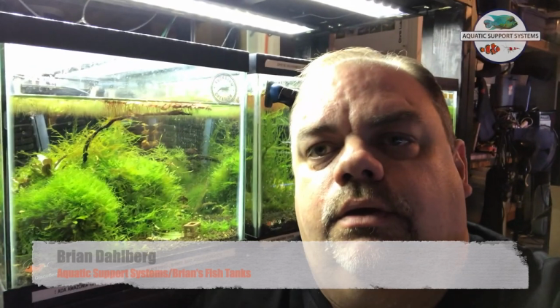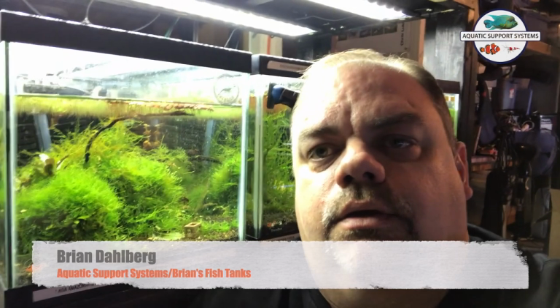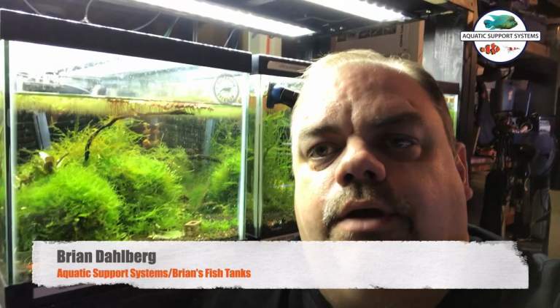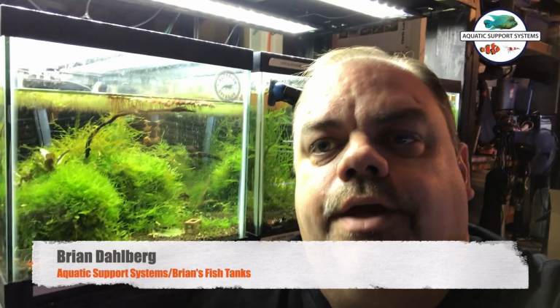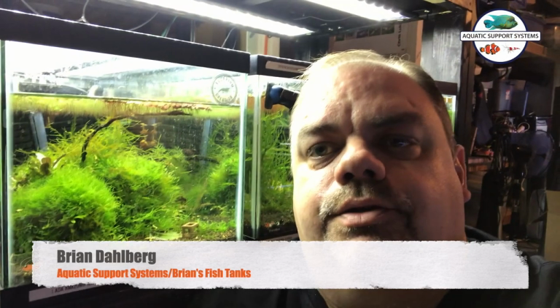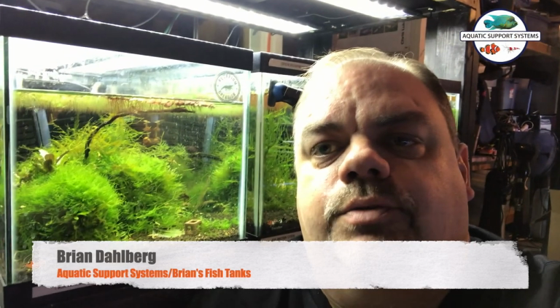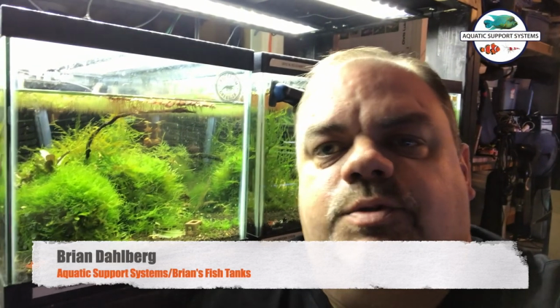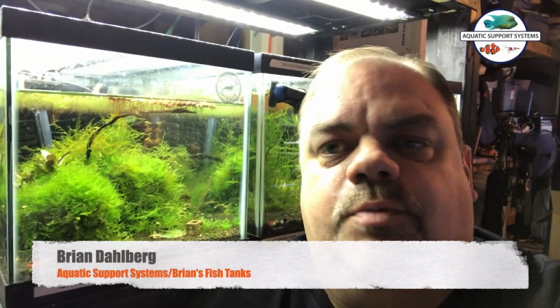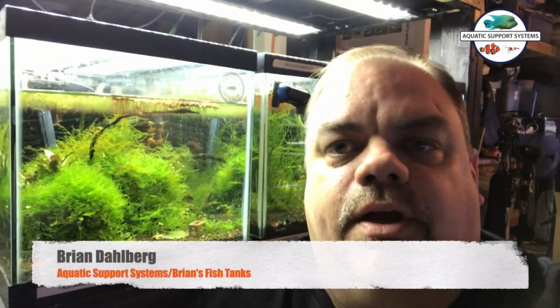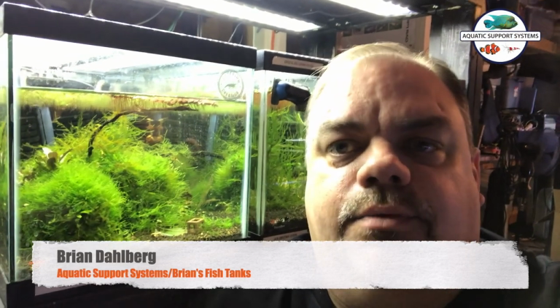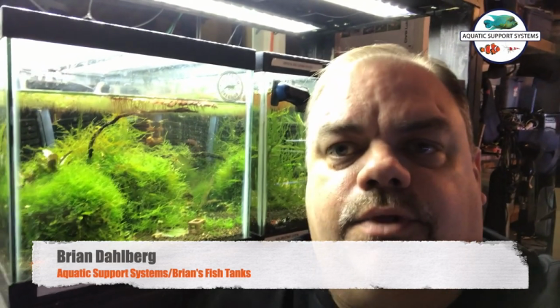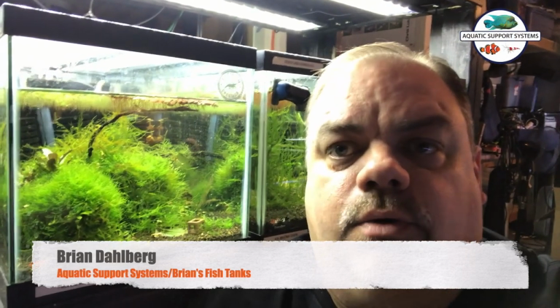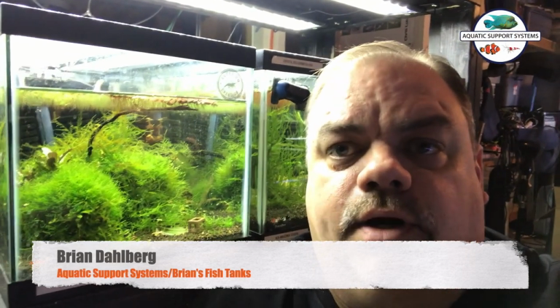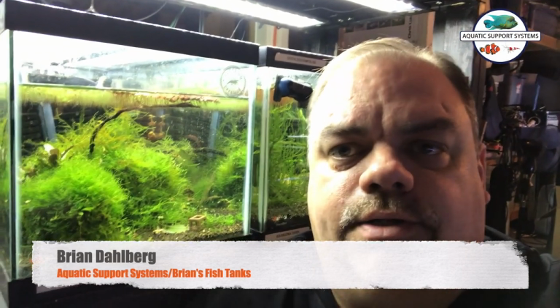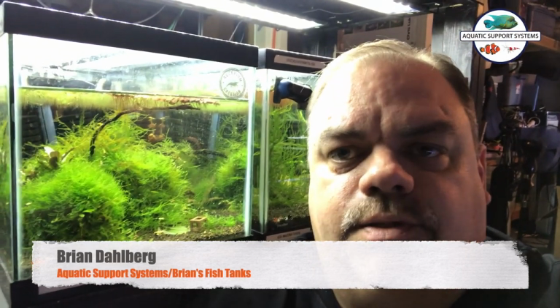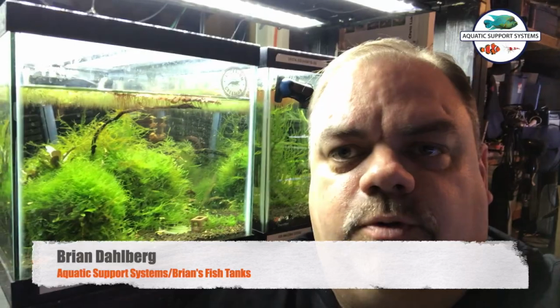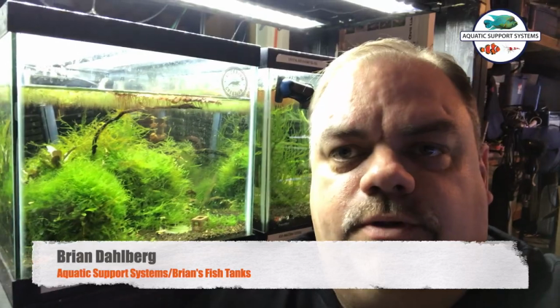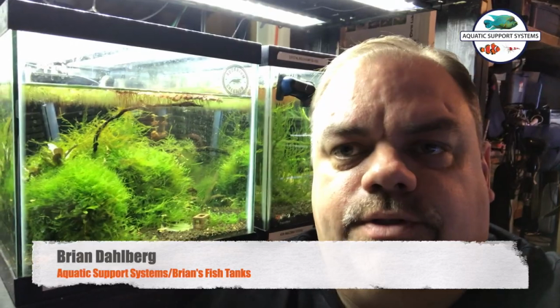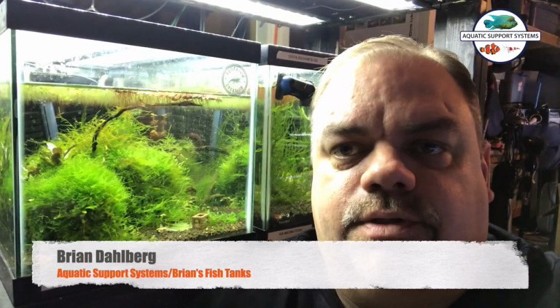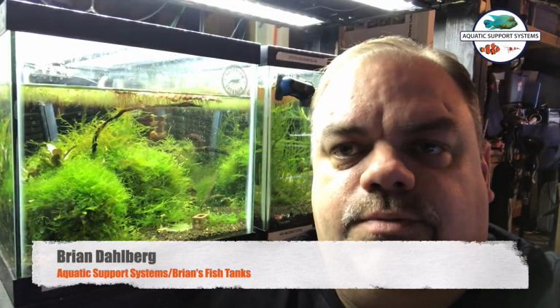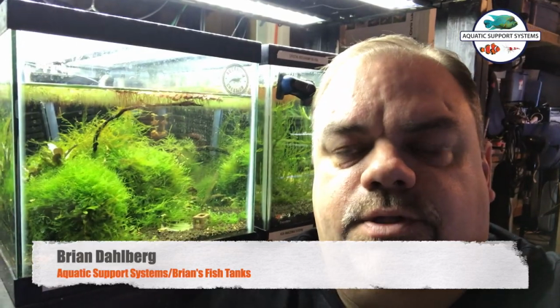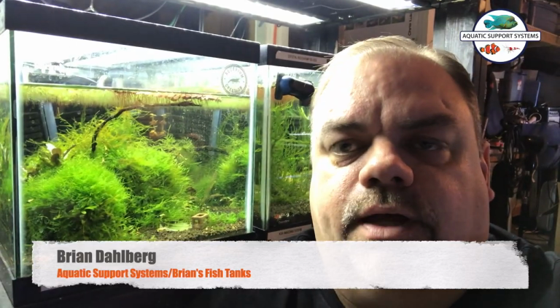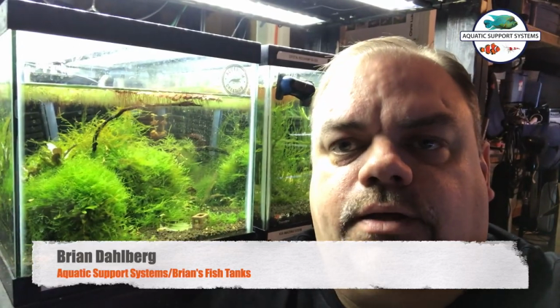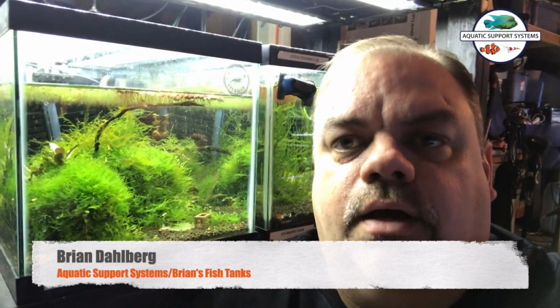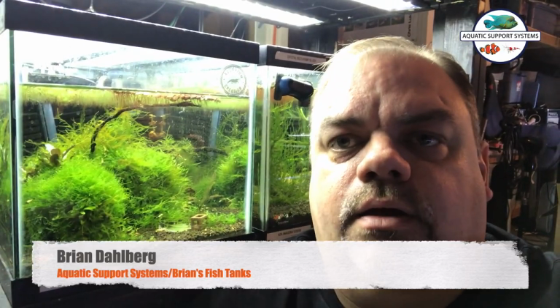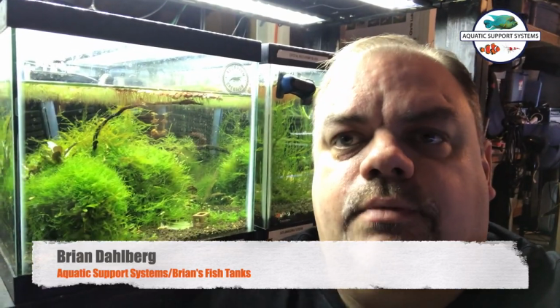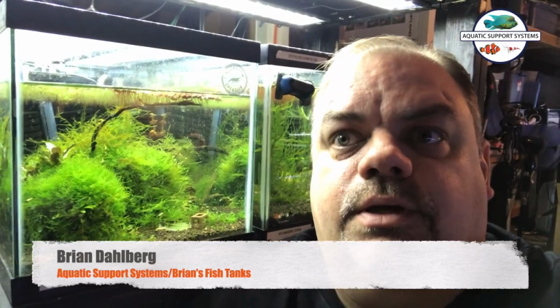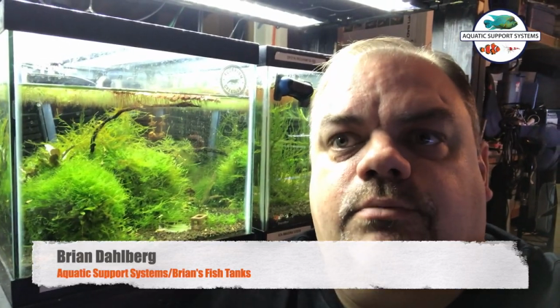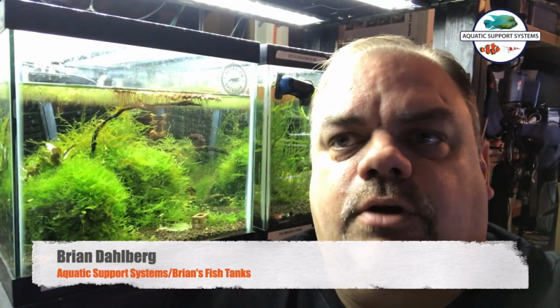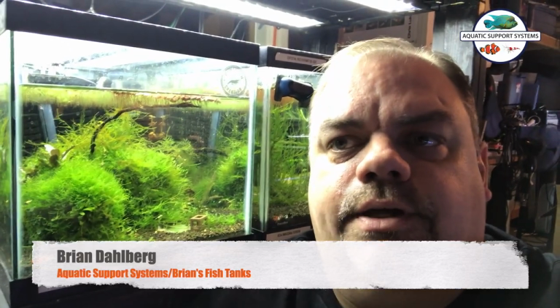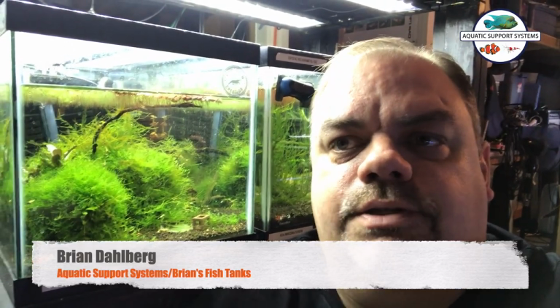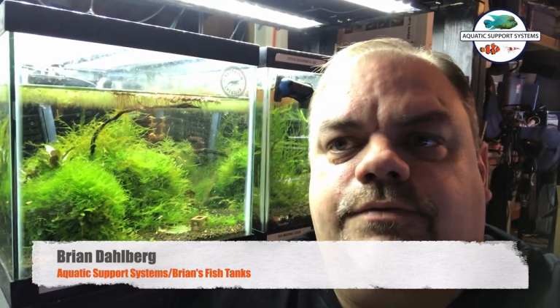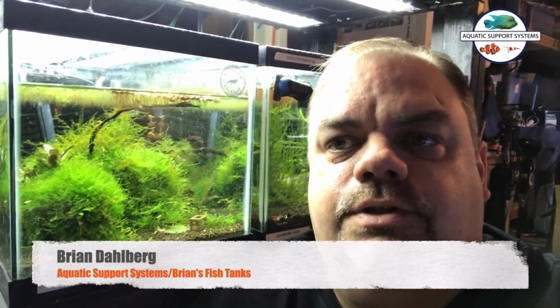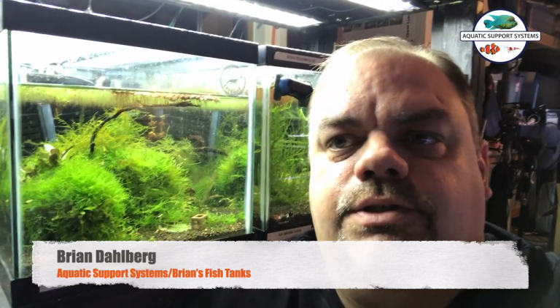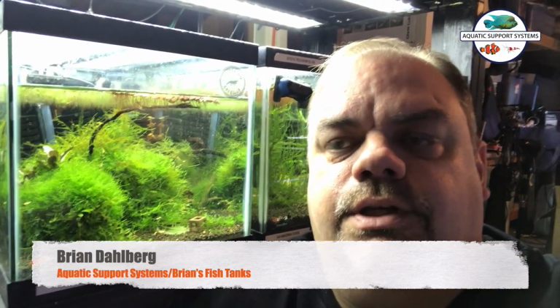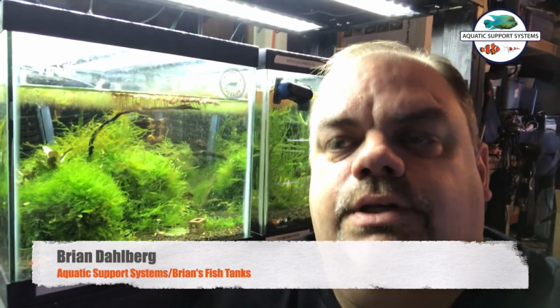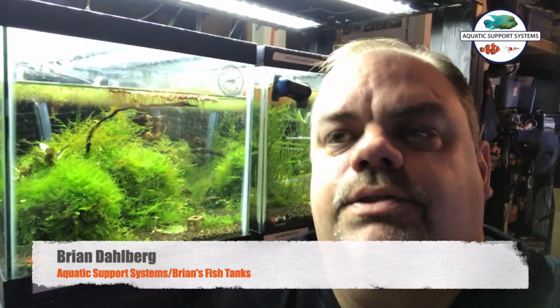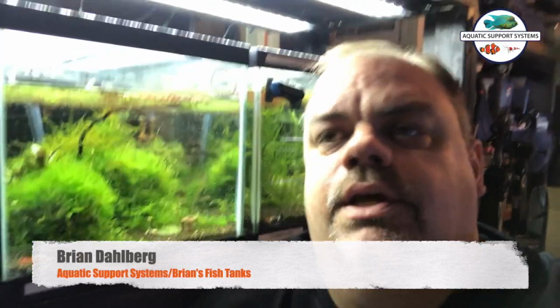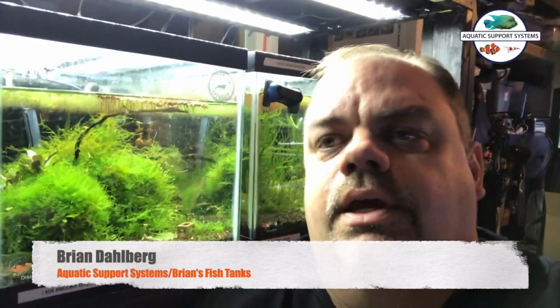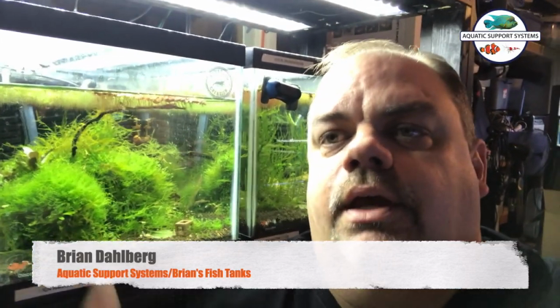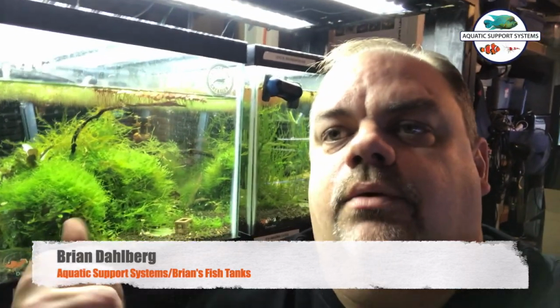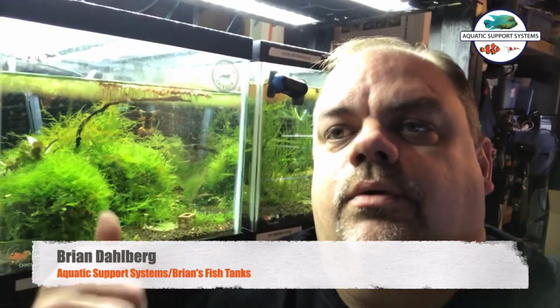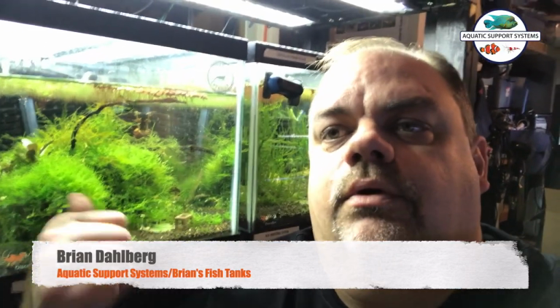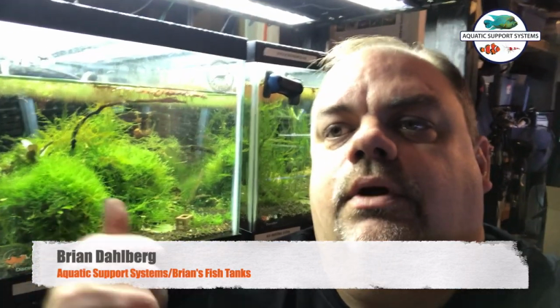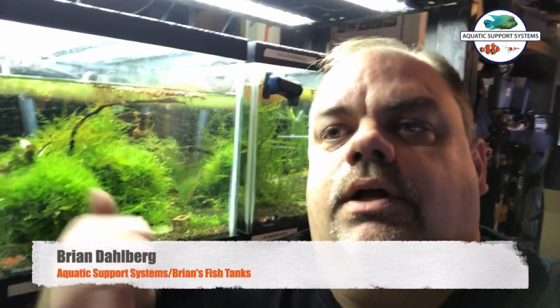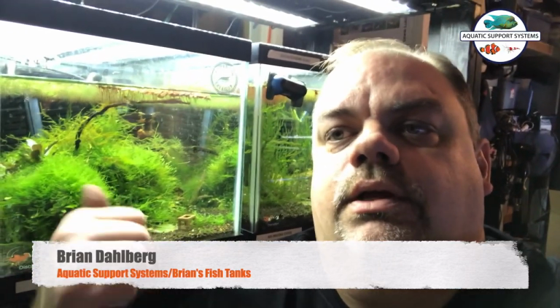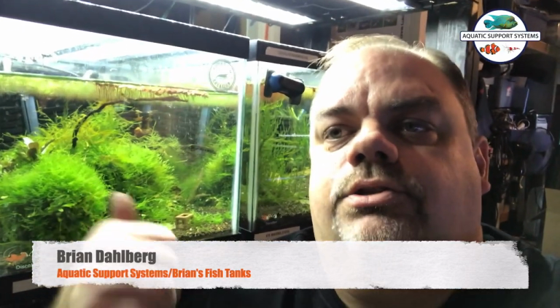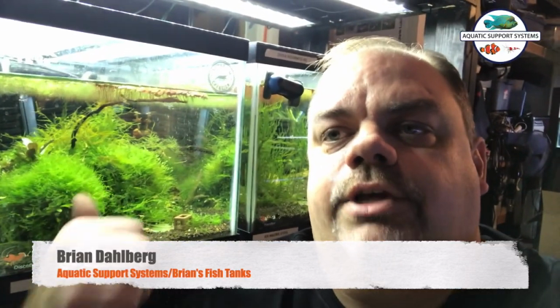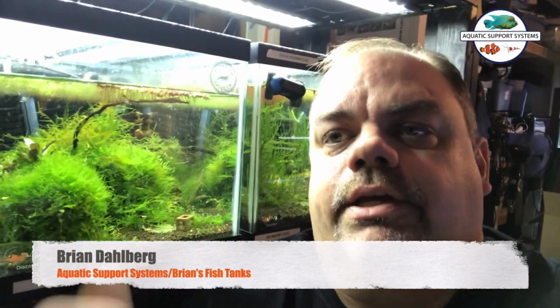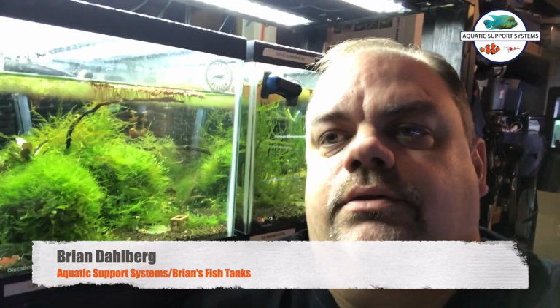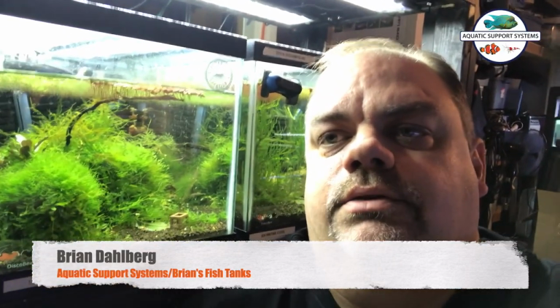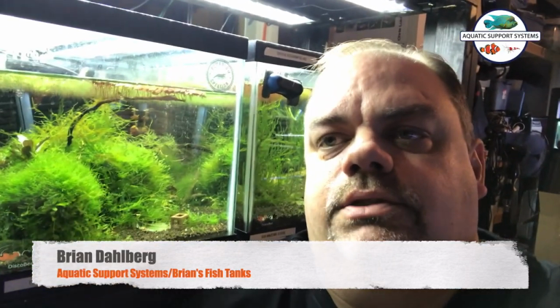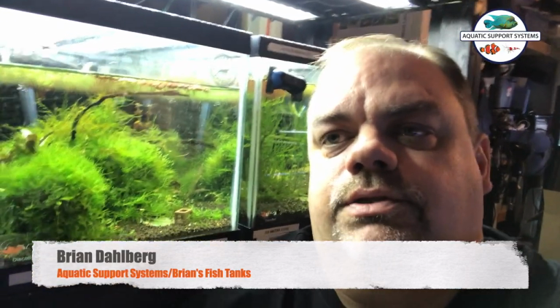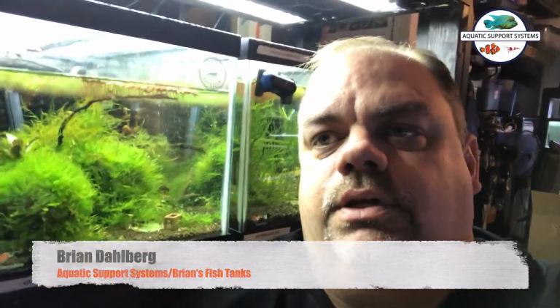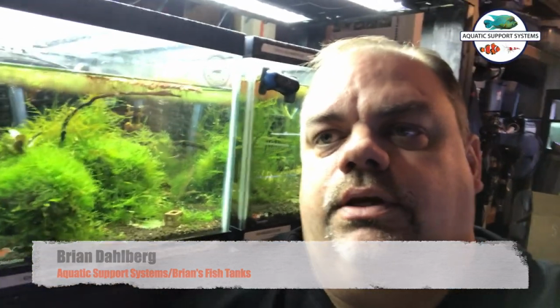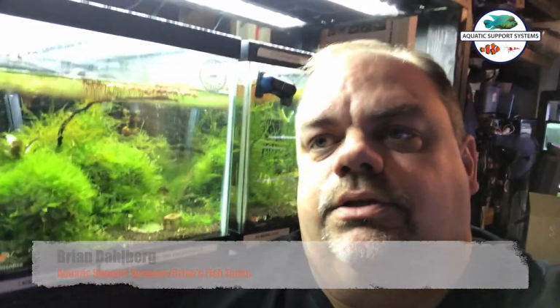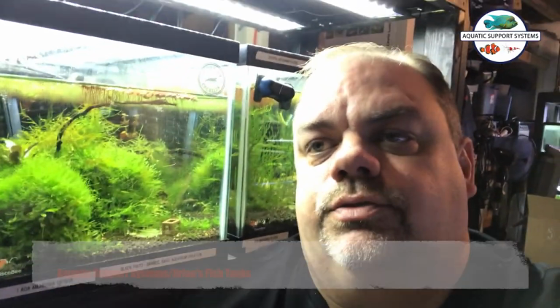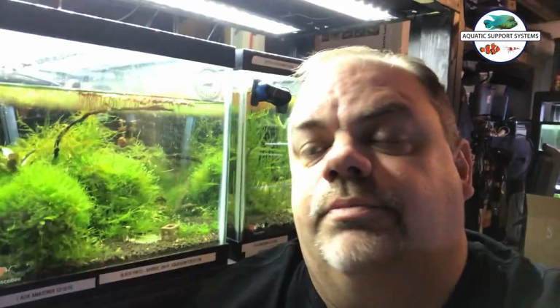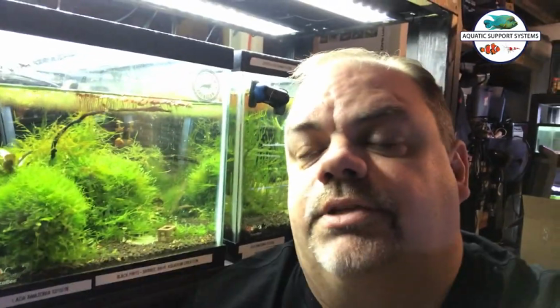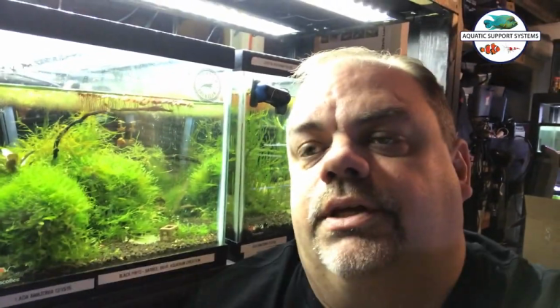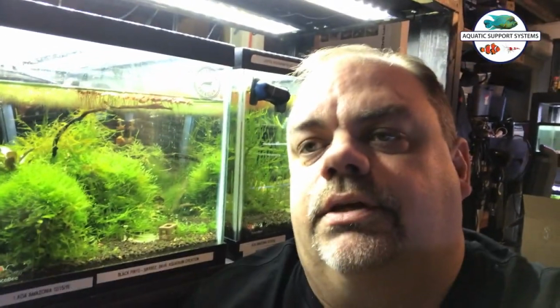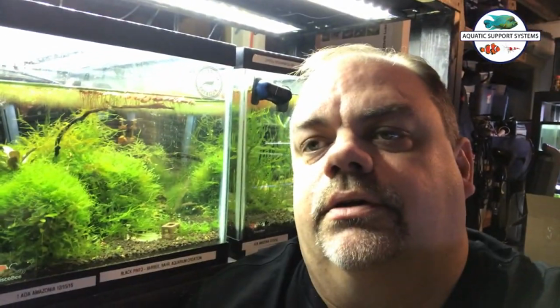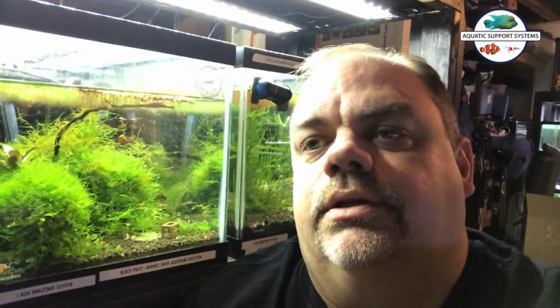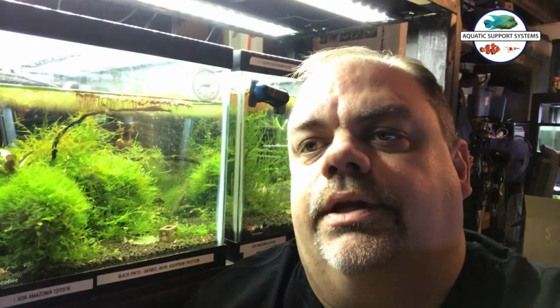Hey YouTube, it's Brian with AquaticSupportSystems.com and Brian's Fish Tanks, and we're checking out this shrimp tank here today.